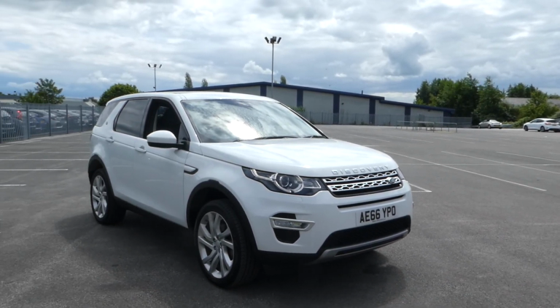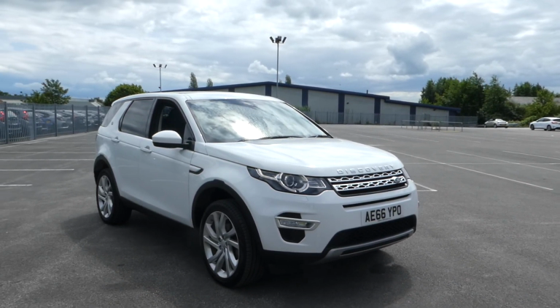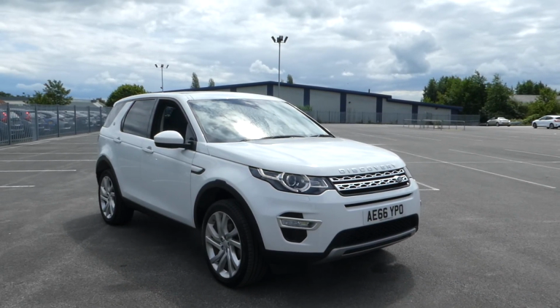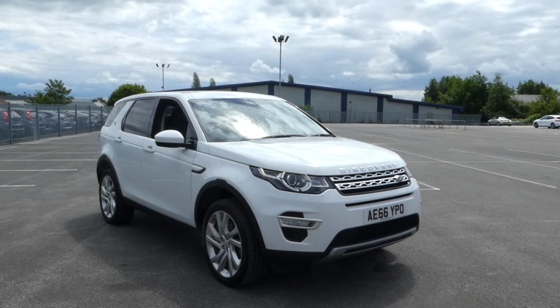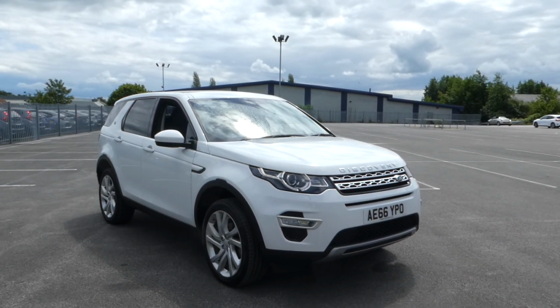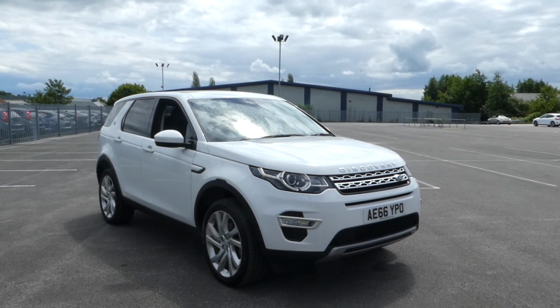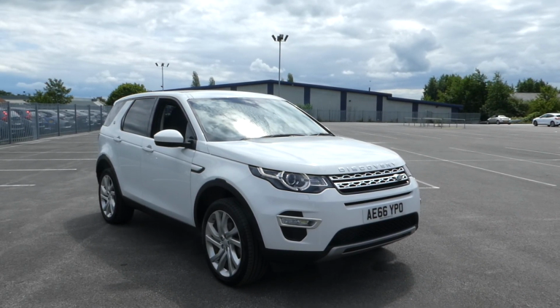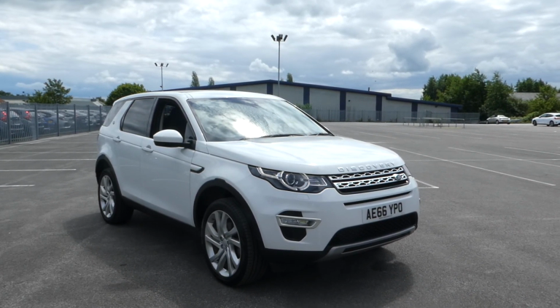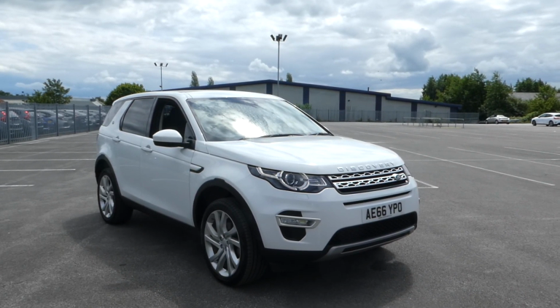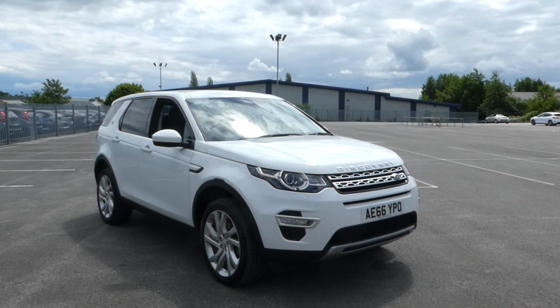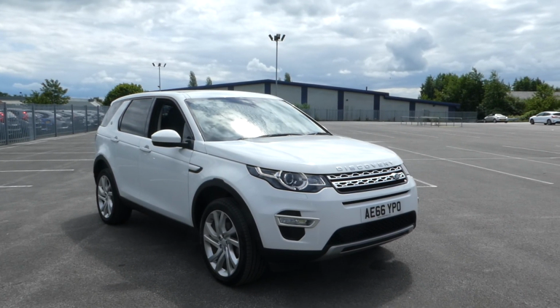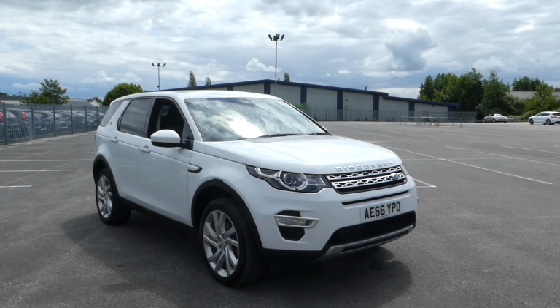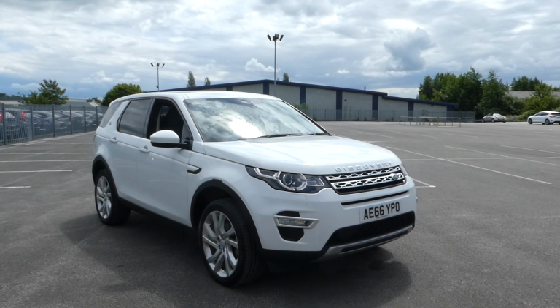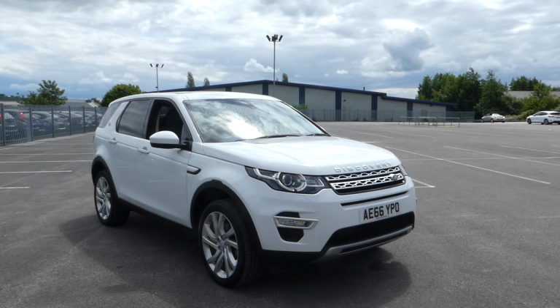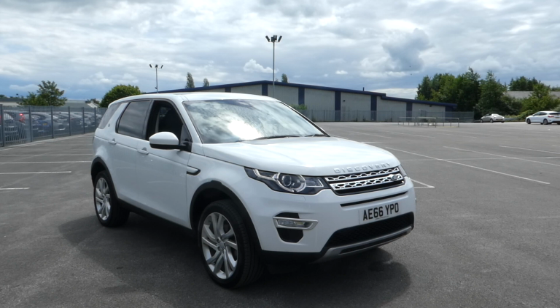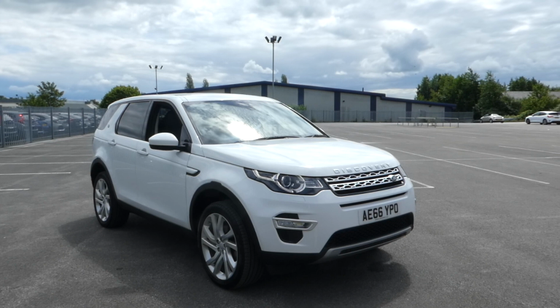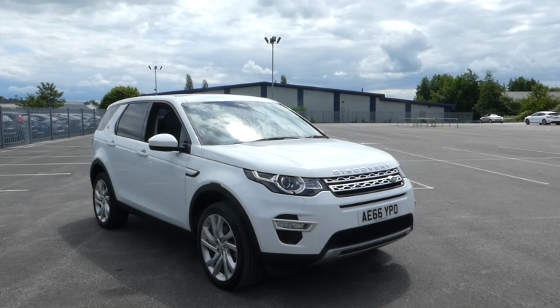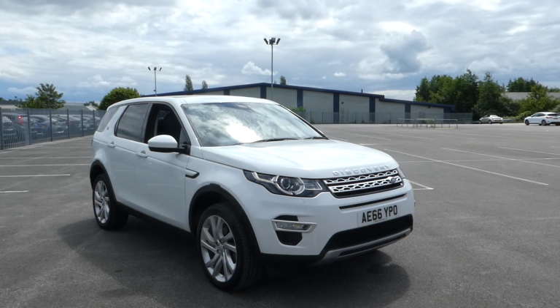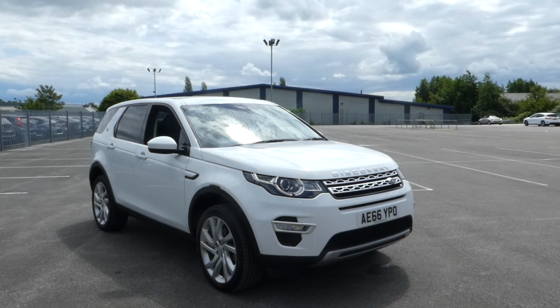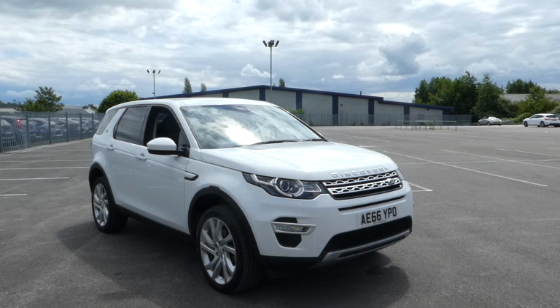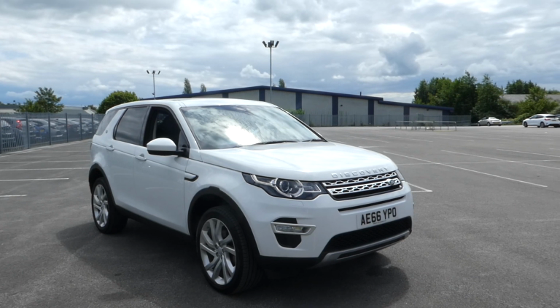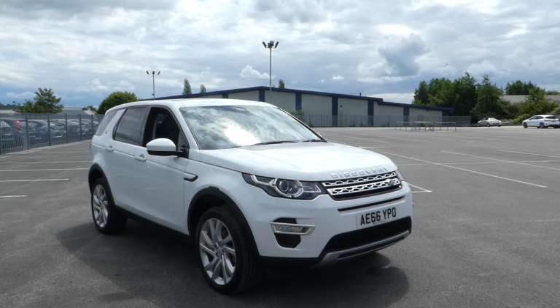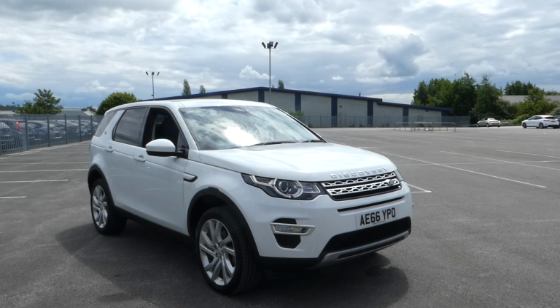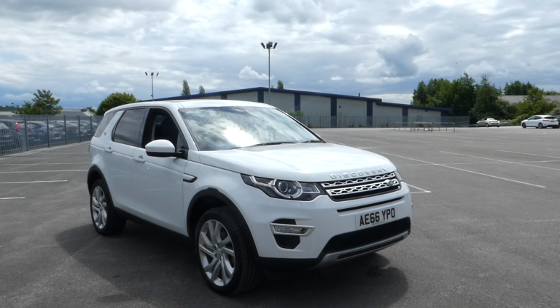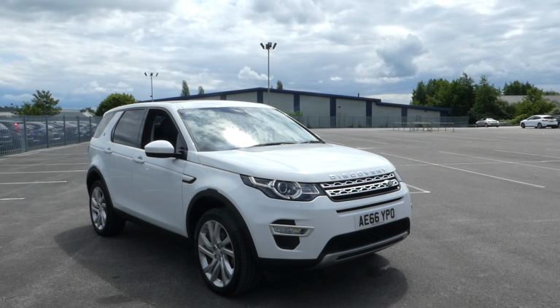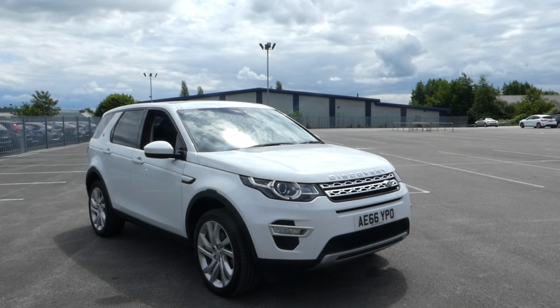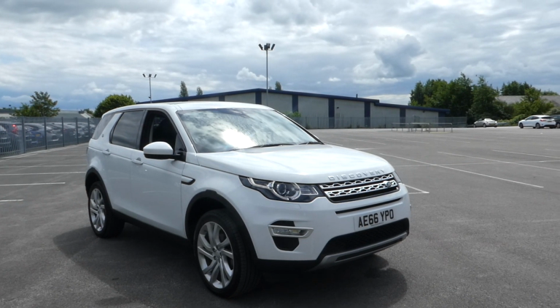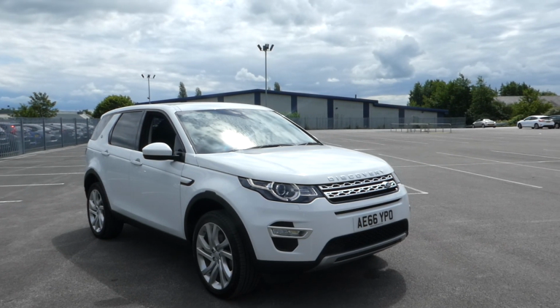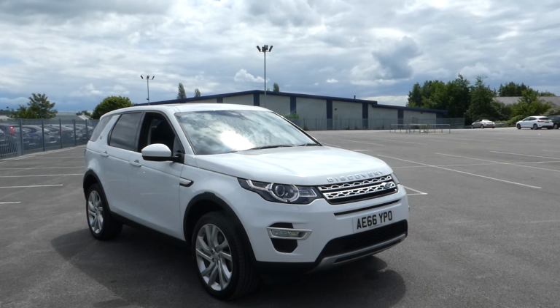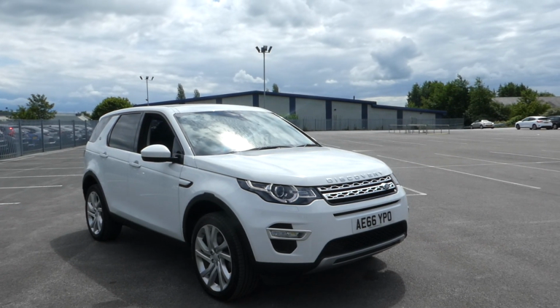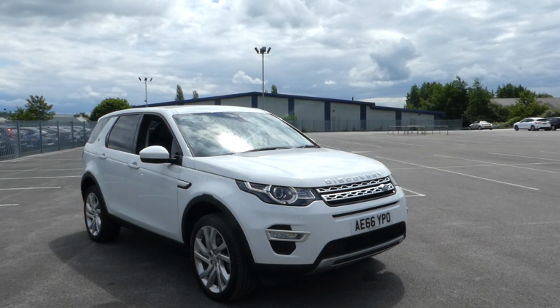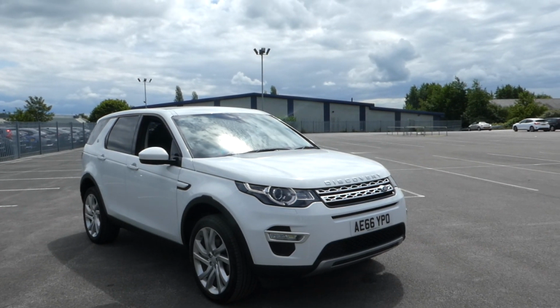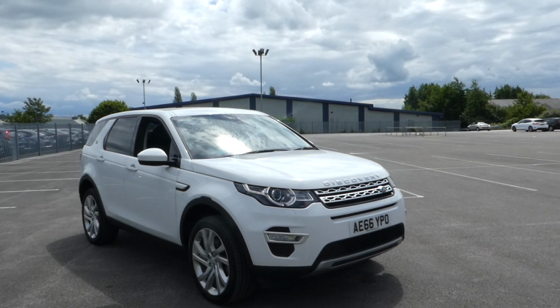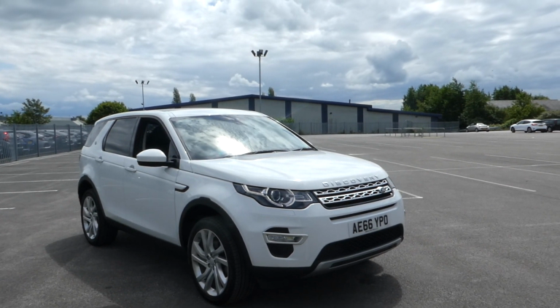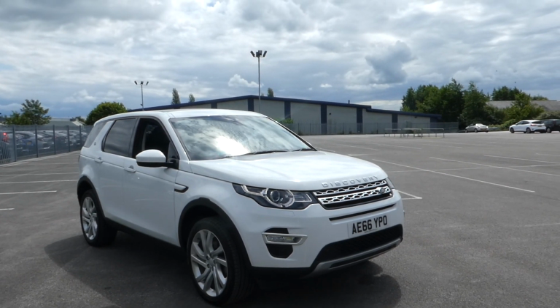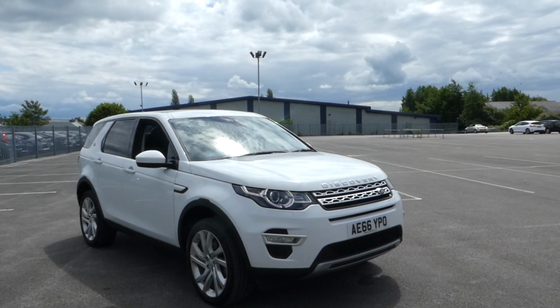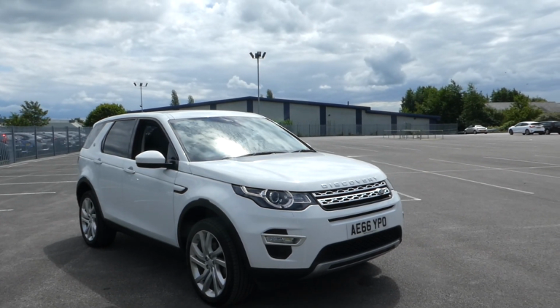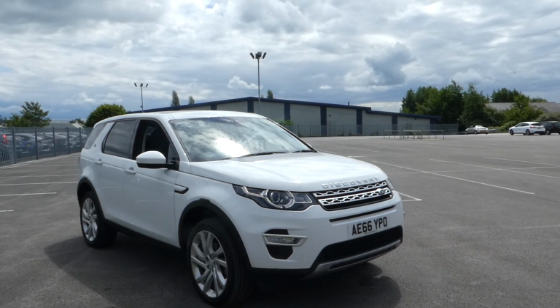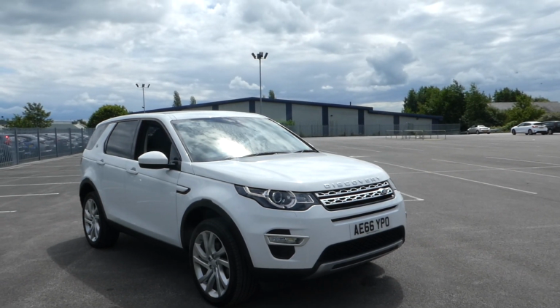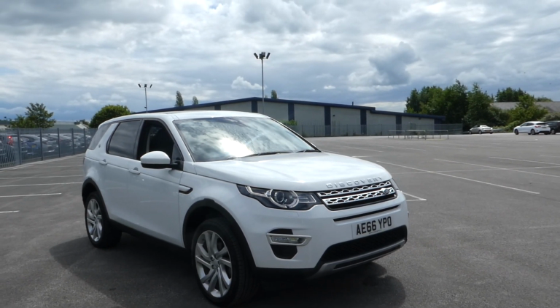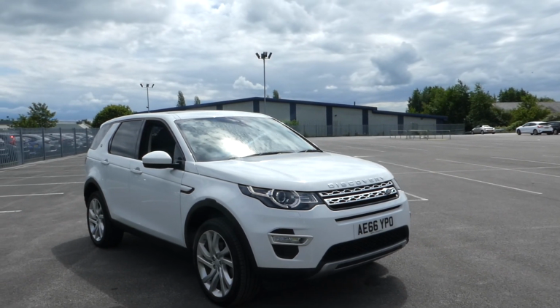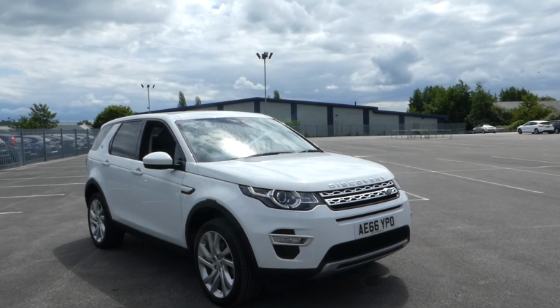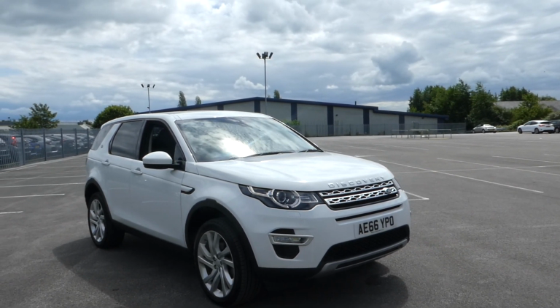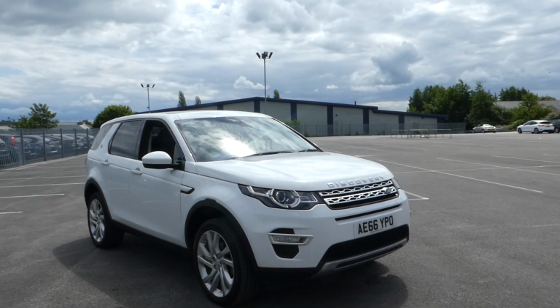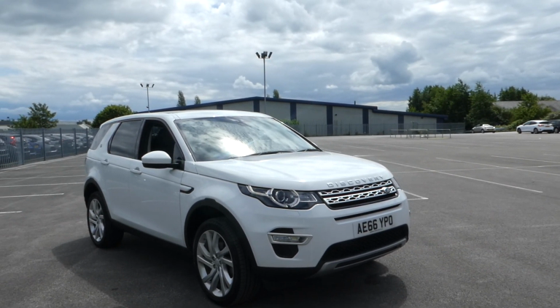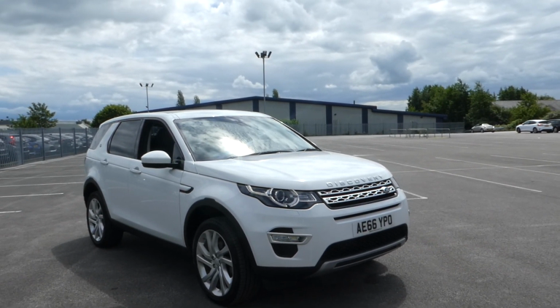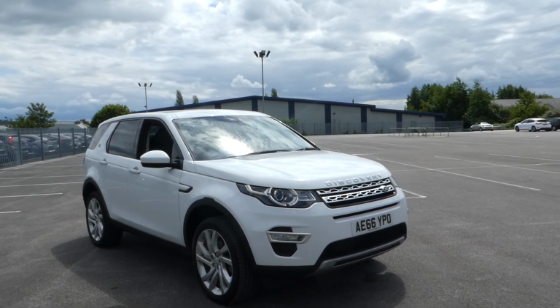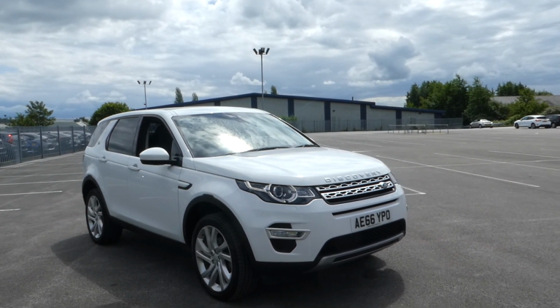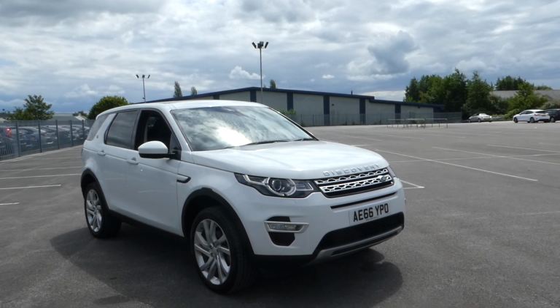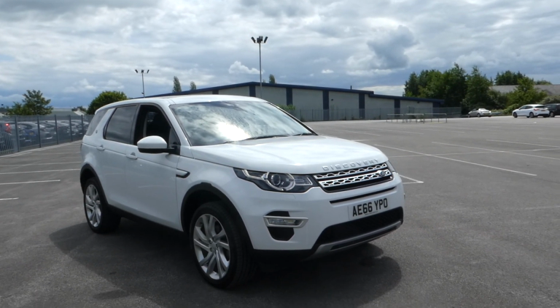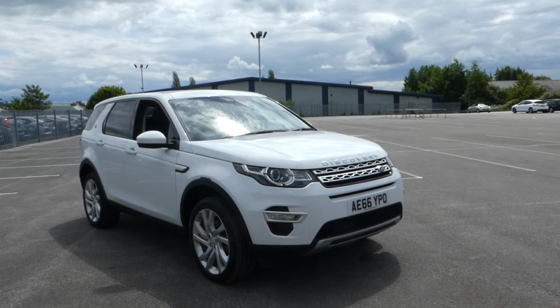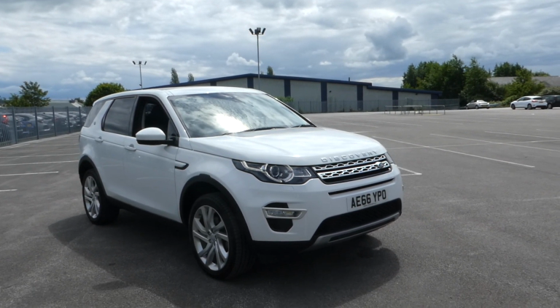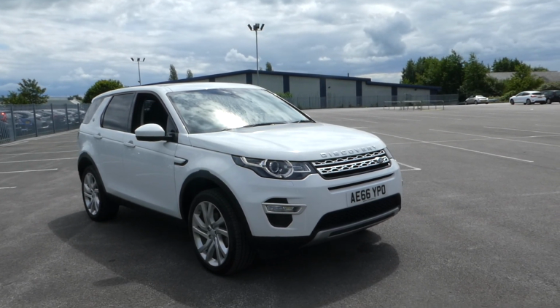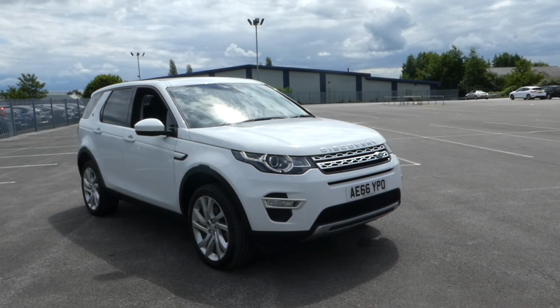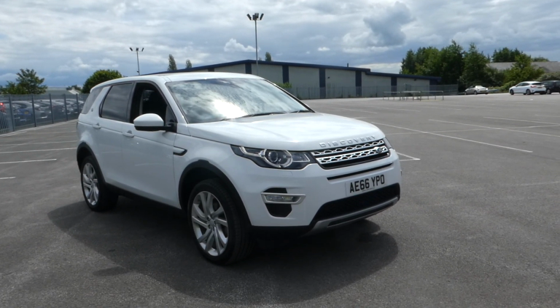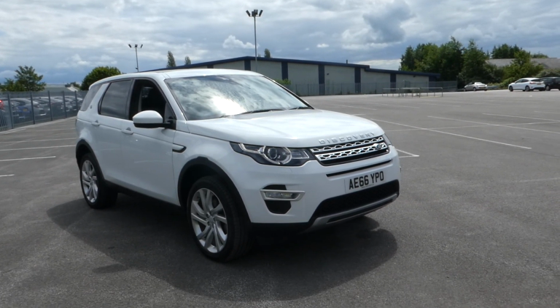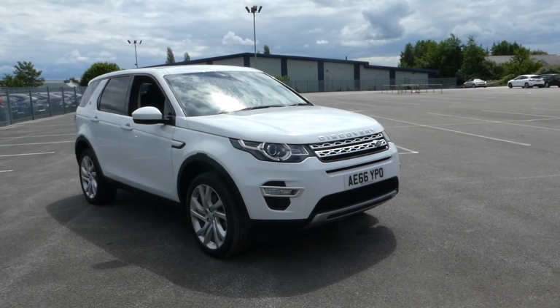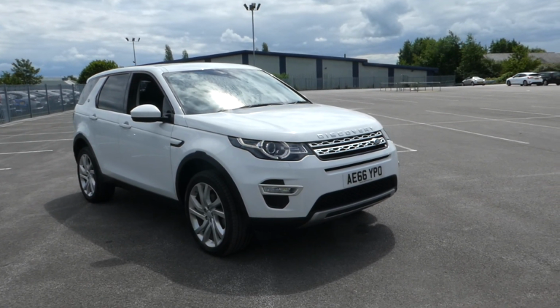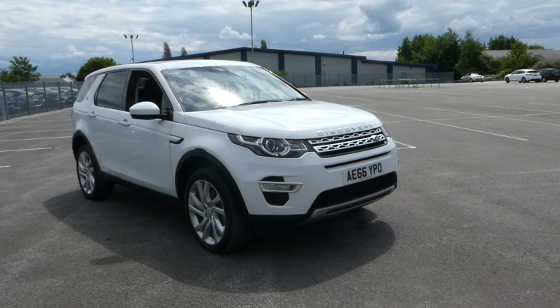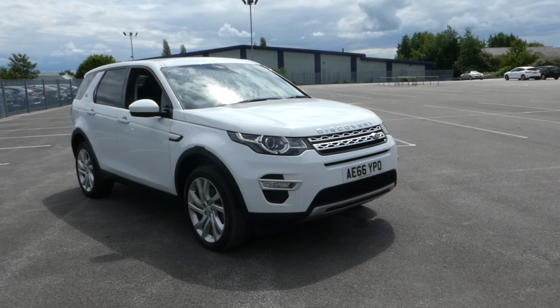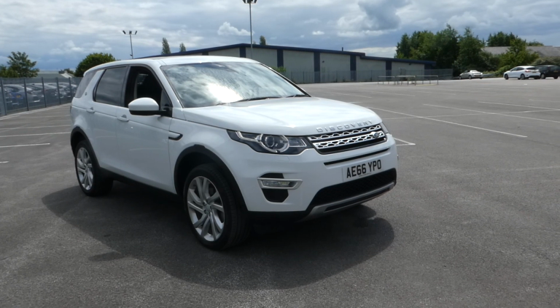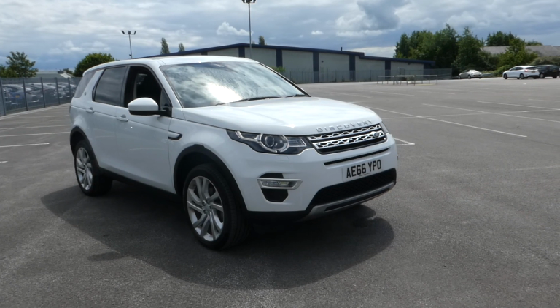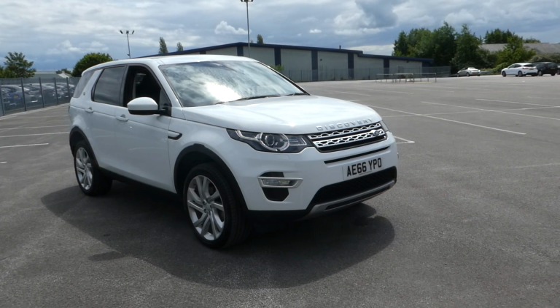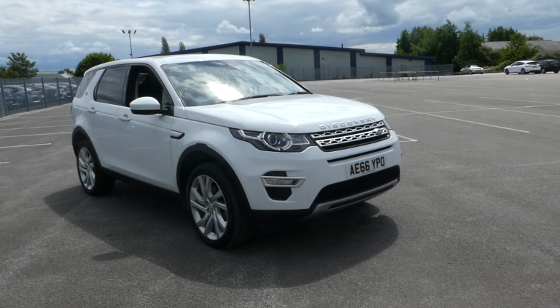It's a 2-litre TD4, 180PS, HSE Luxury trim, 5-door automatic.